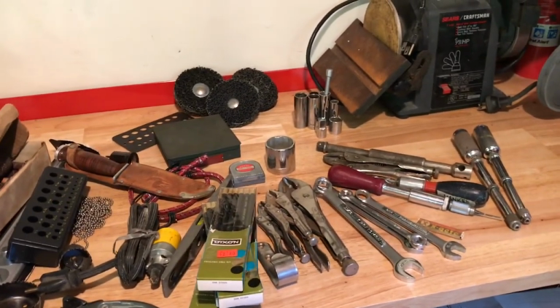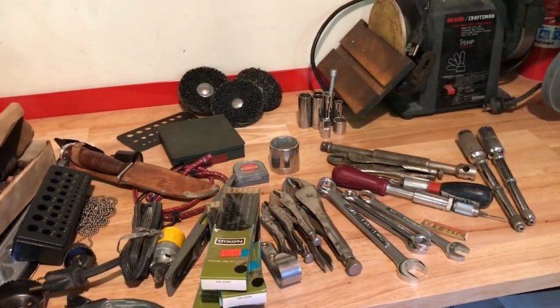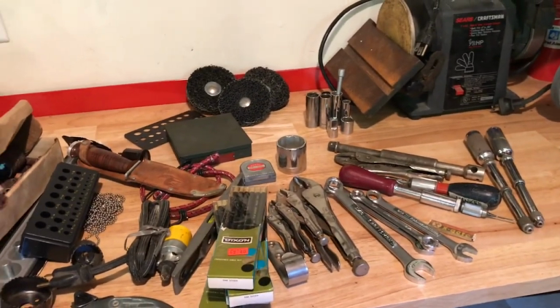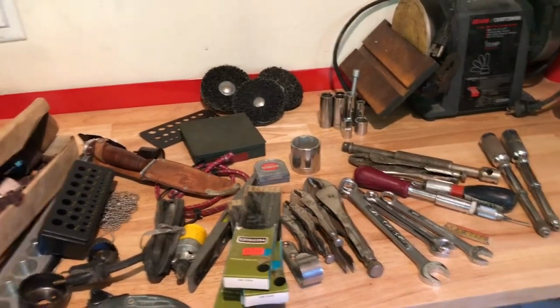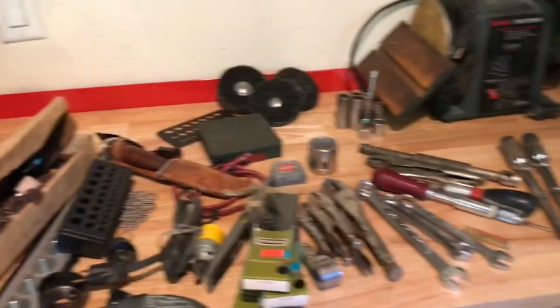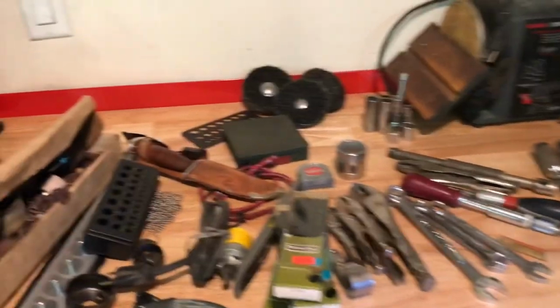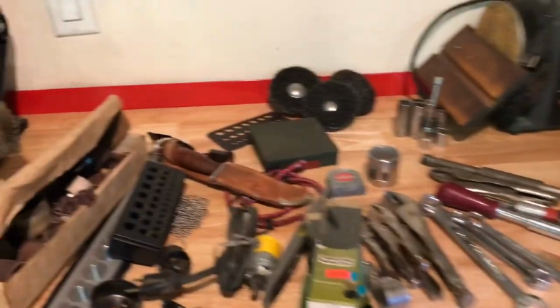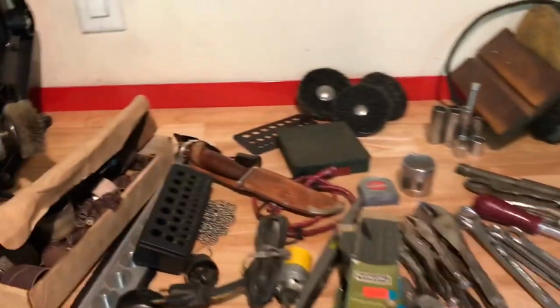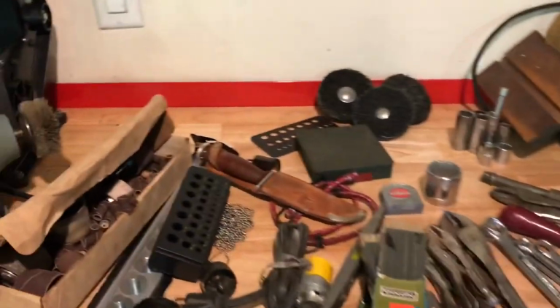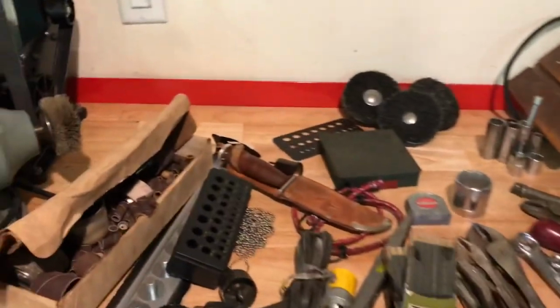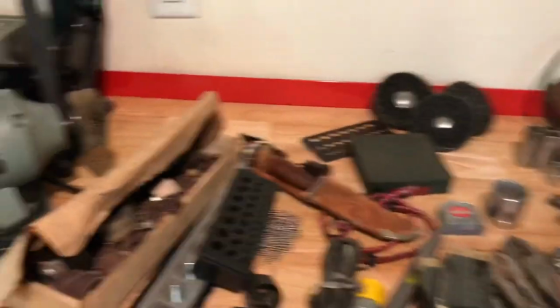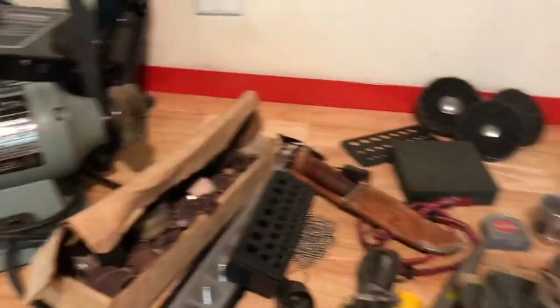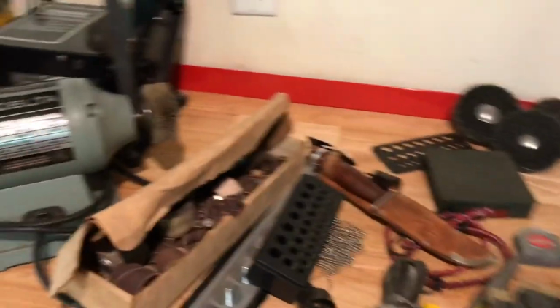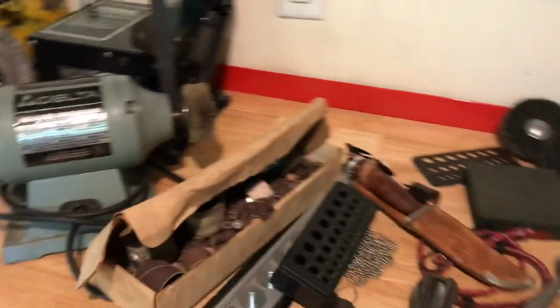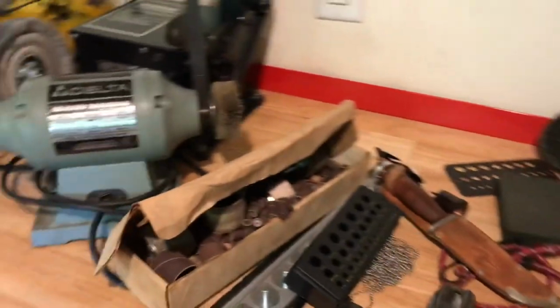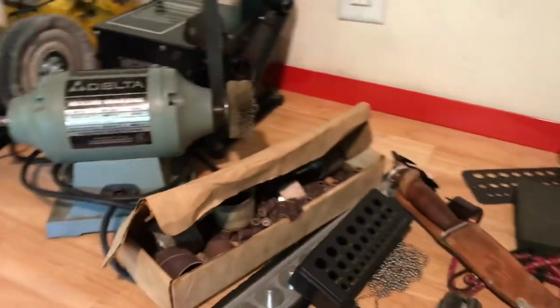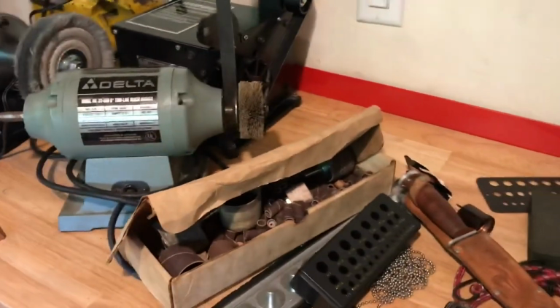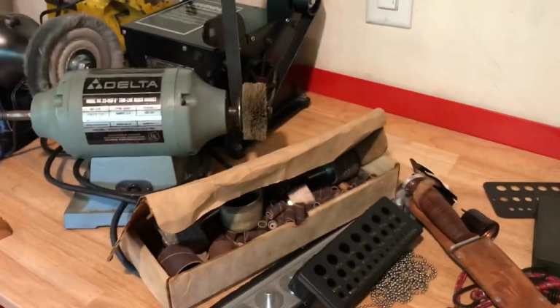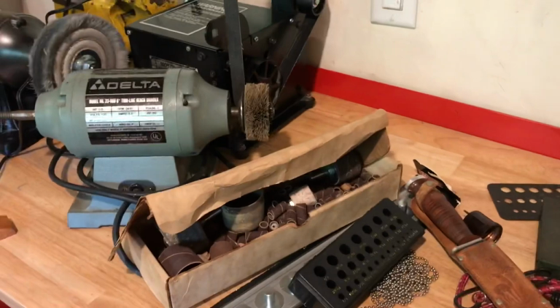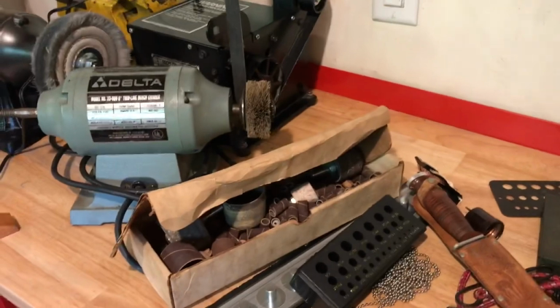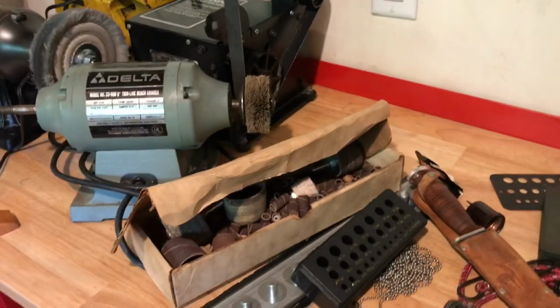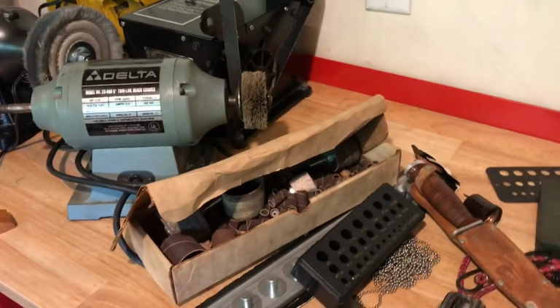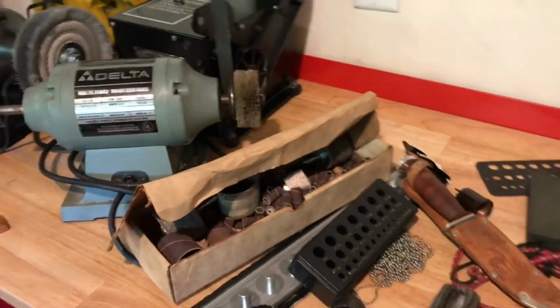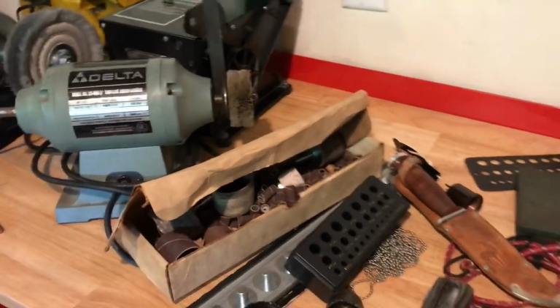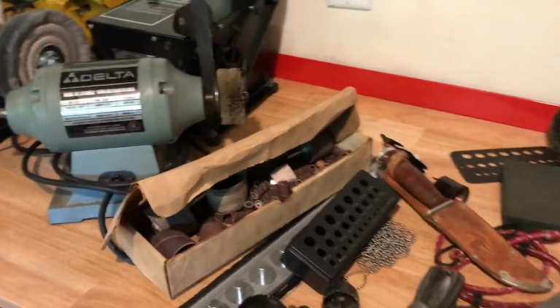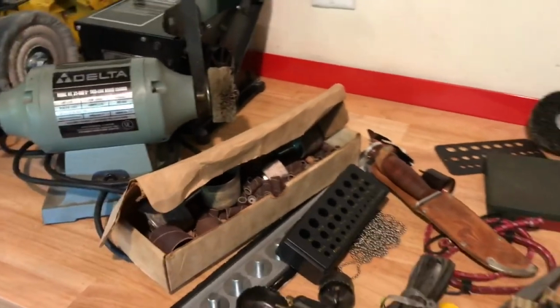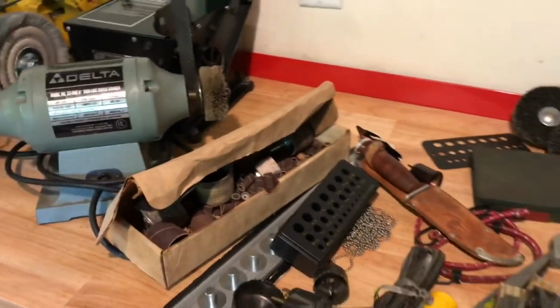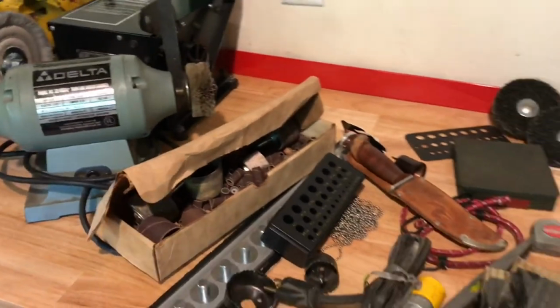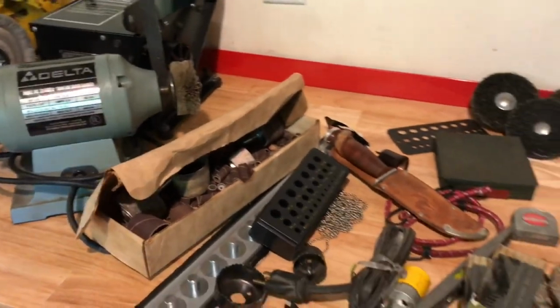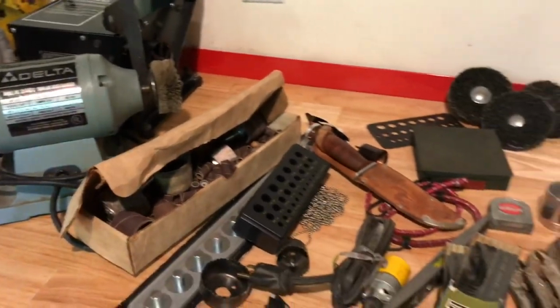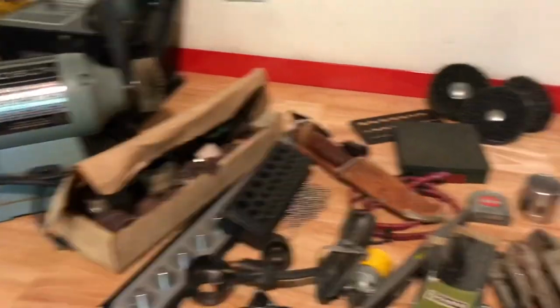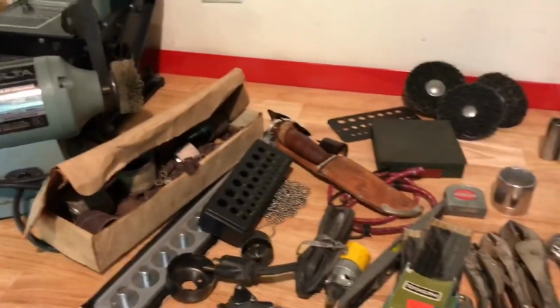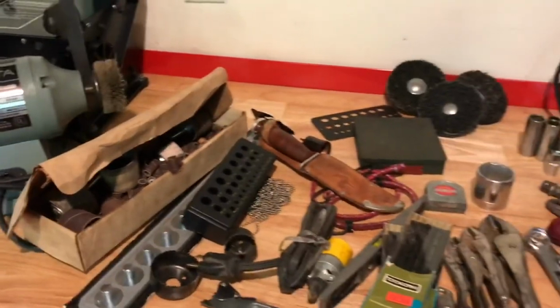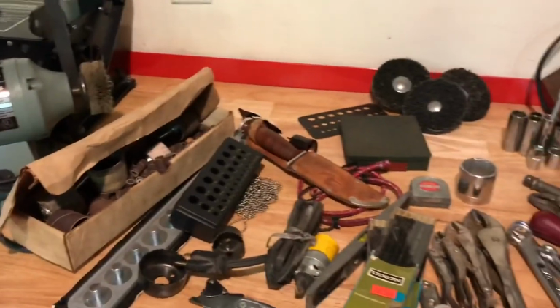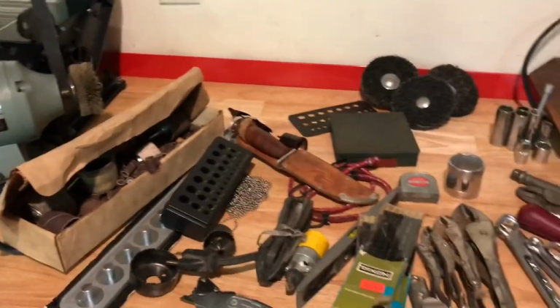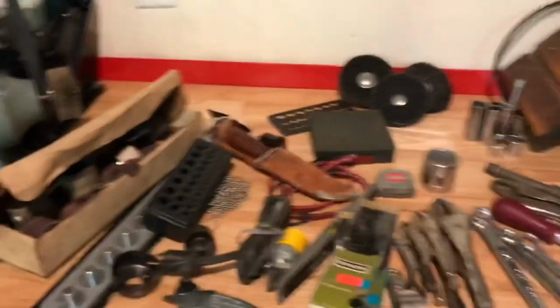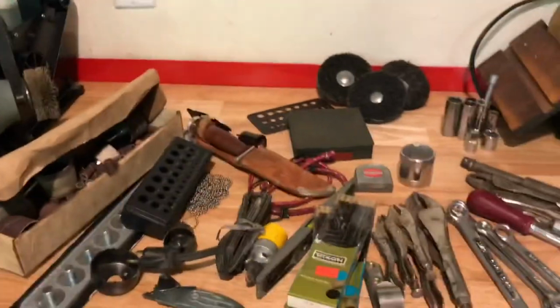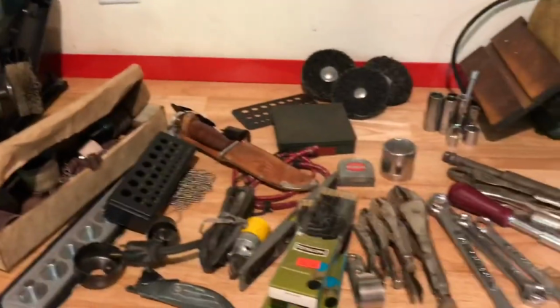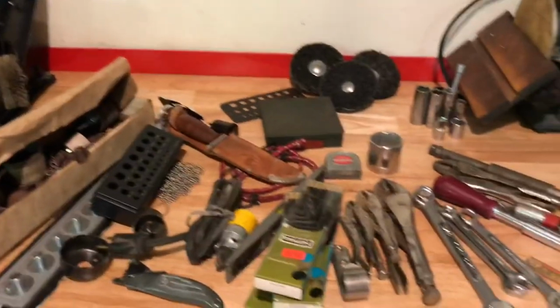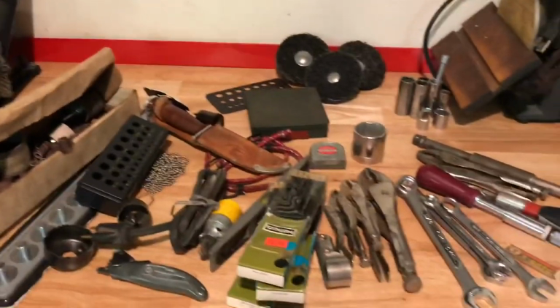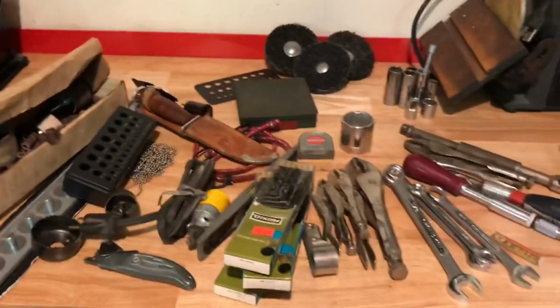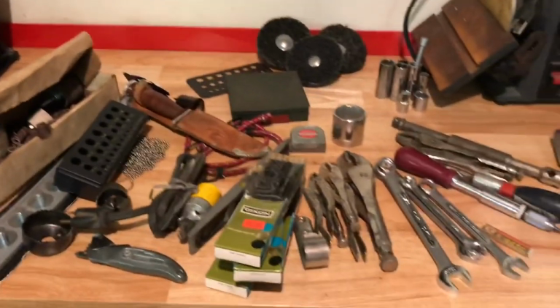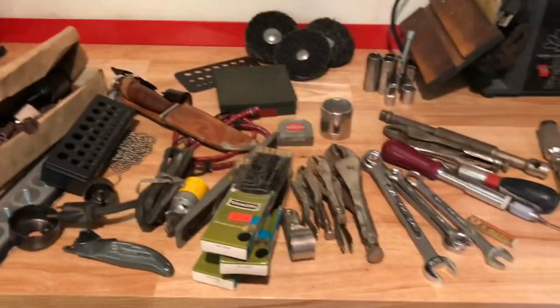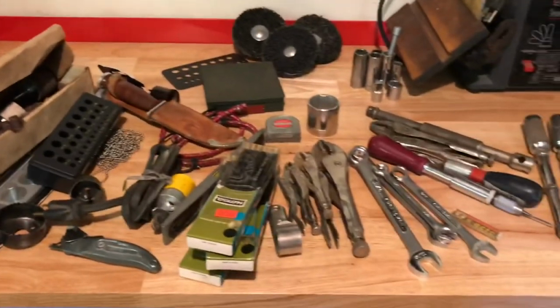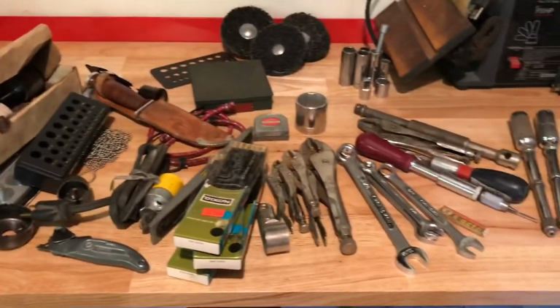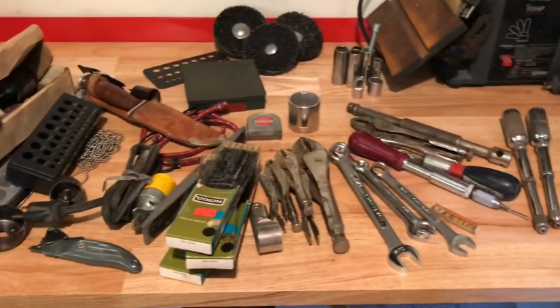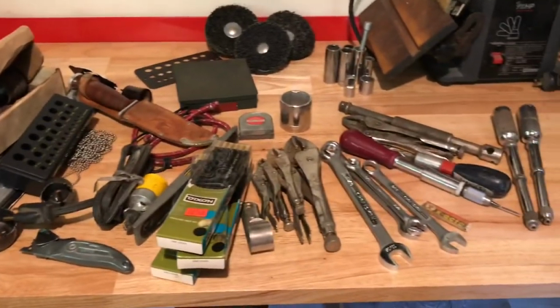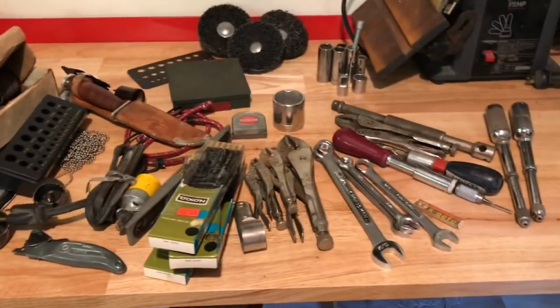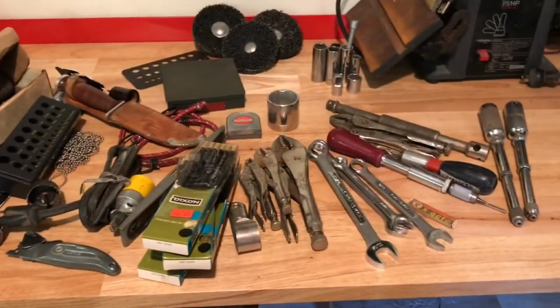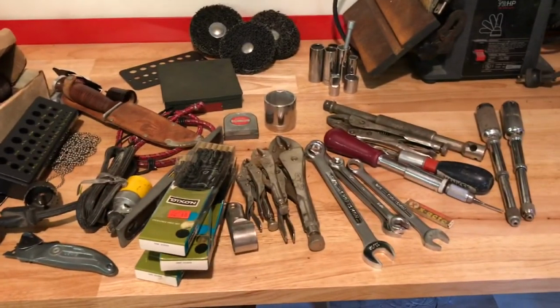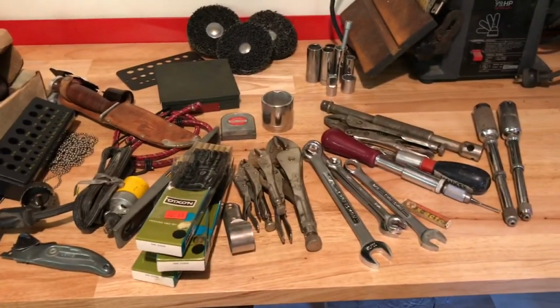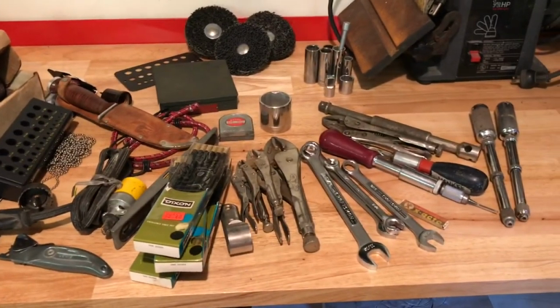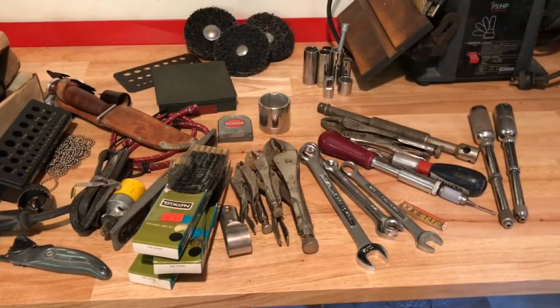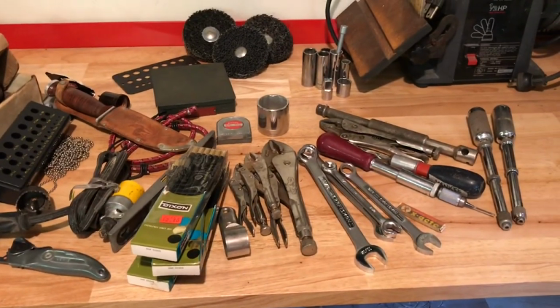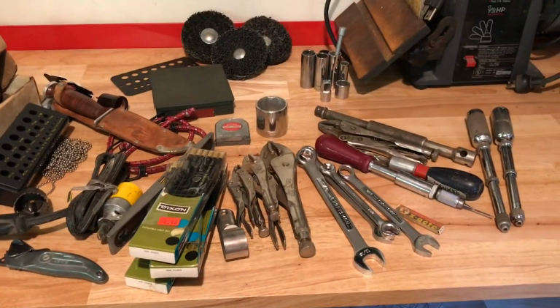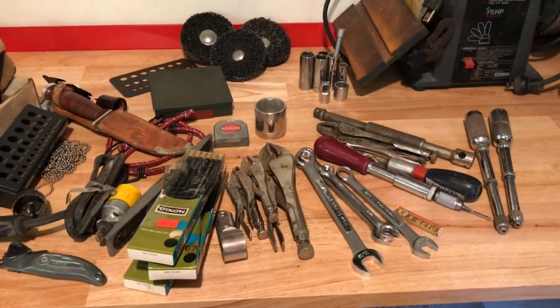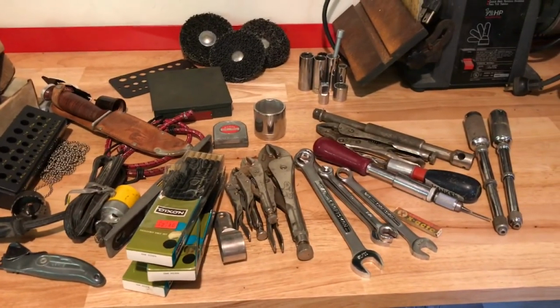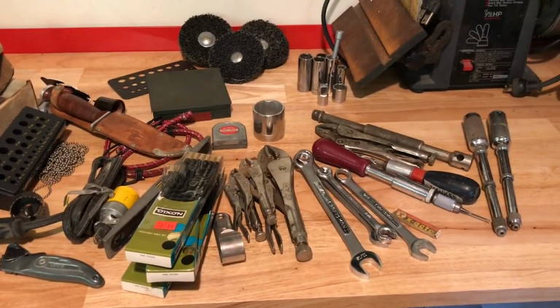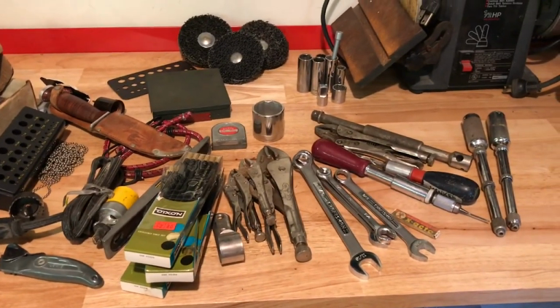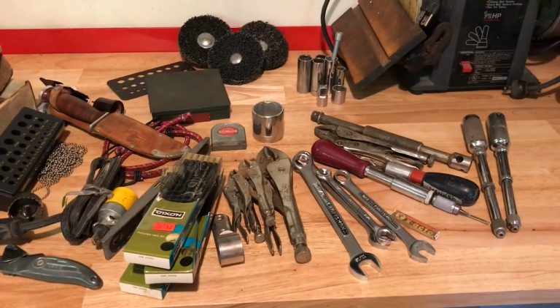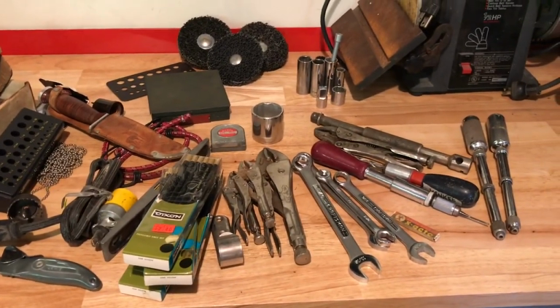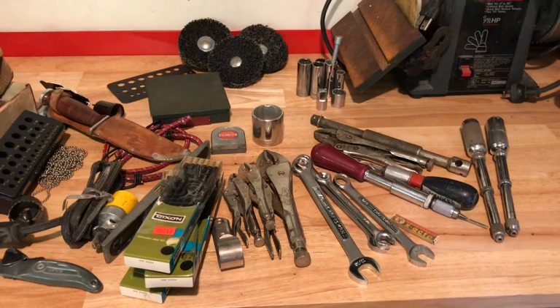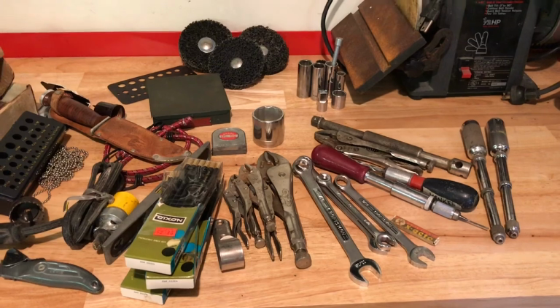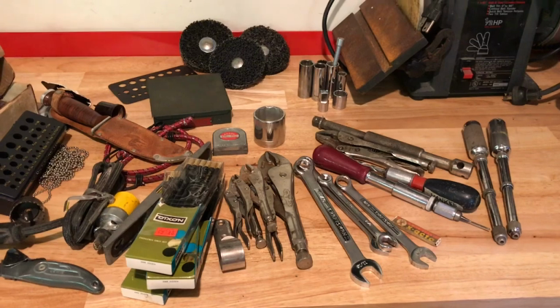Alright guys, that is everything — $75 total. Thanks for watching. Like, subscribe, and share anything about these items in the comment section. Have a great day!